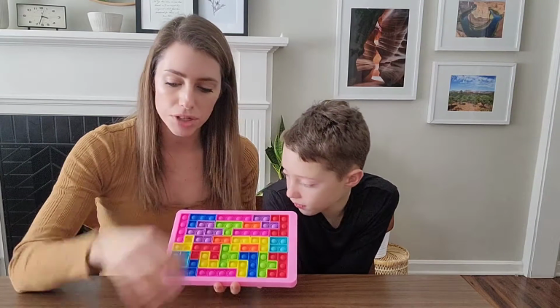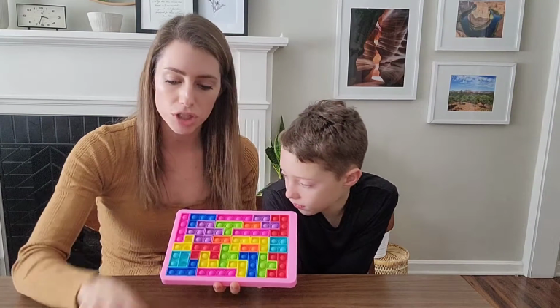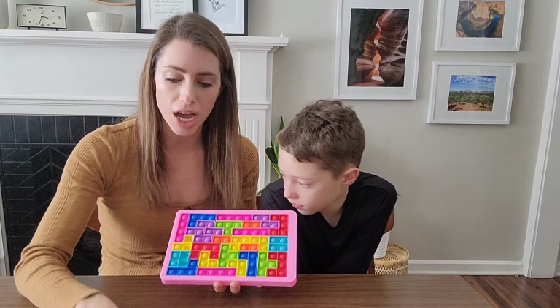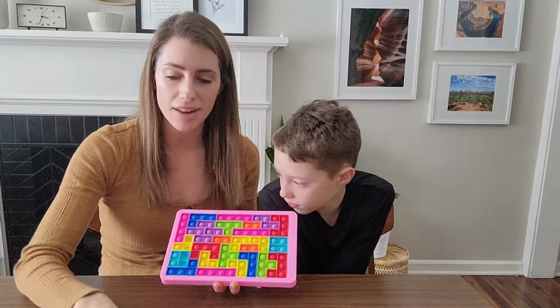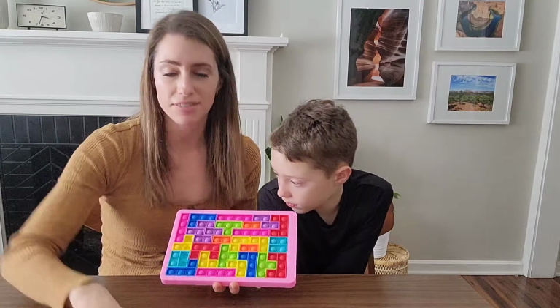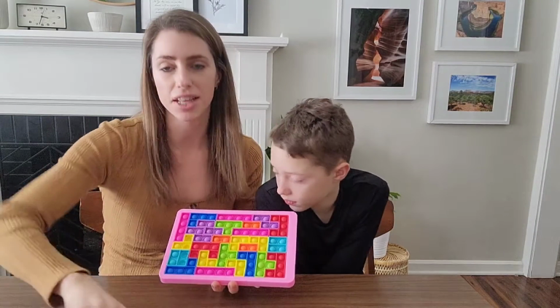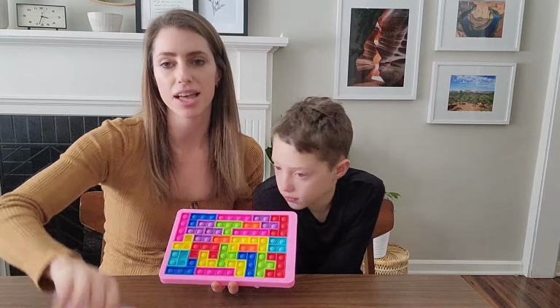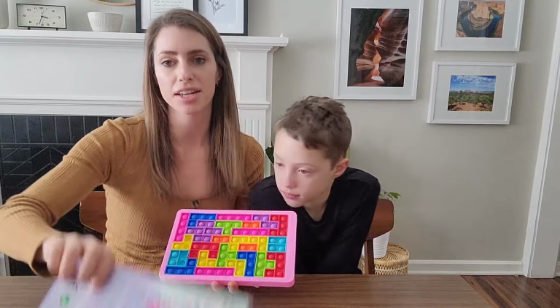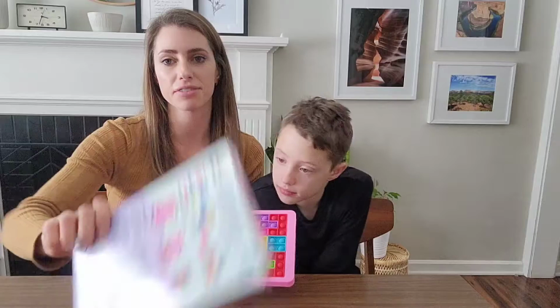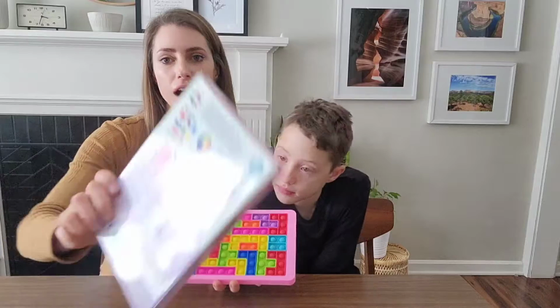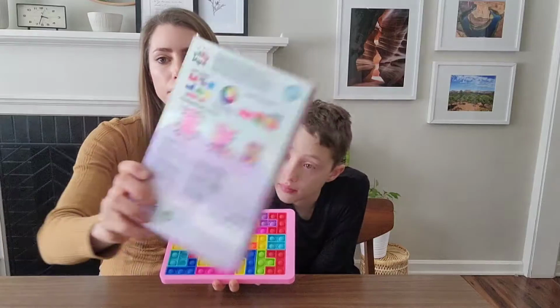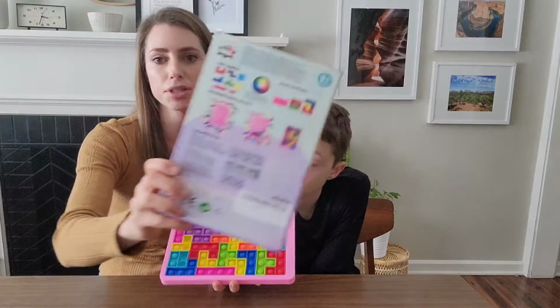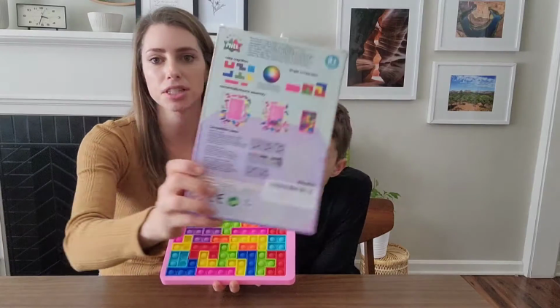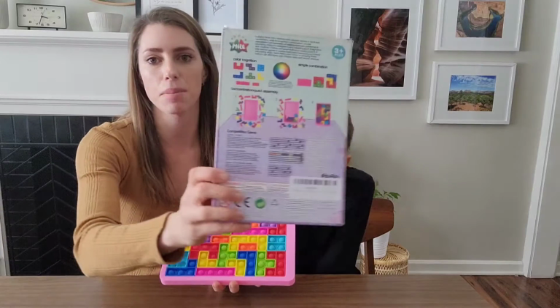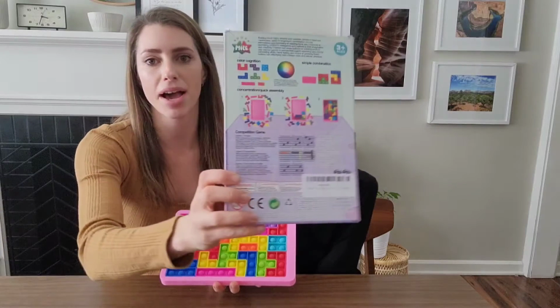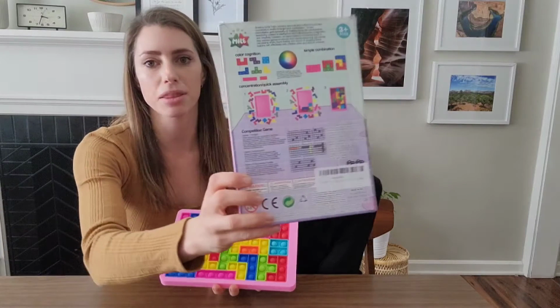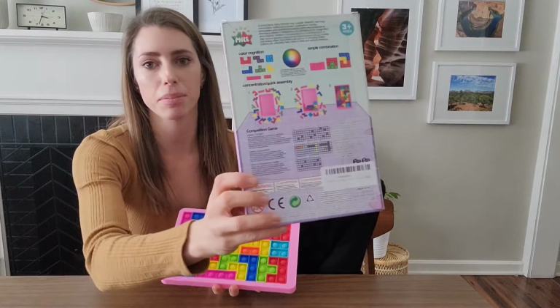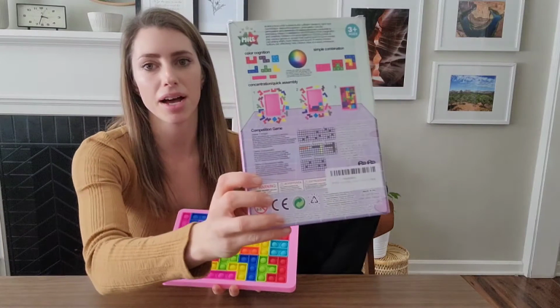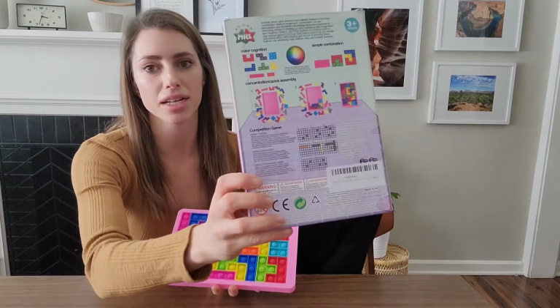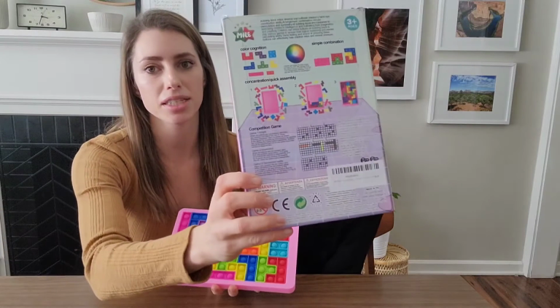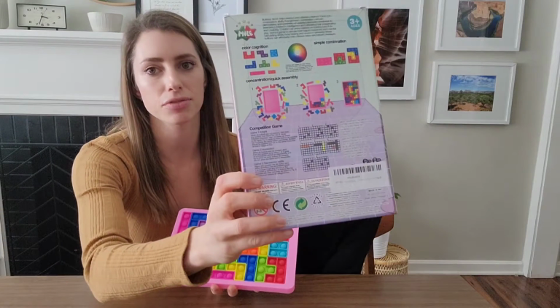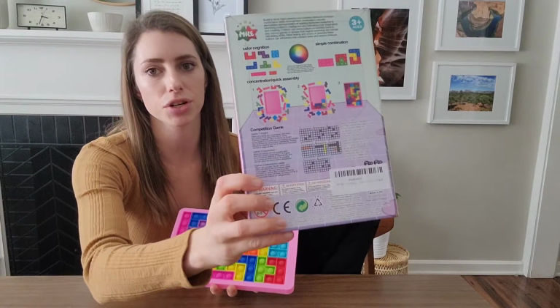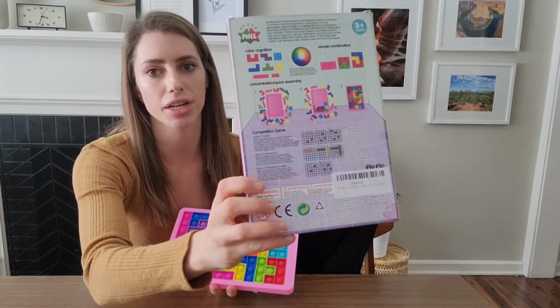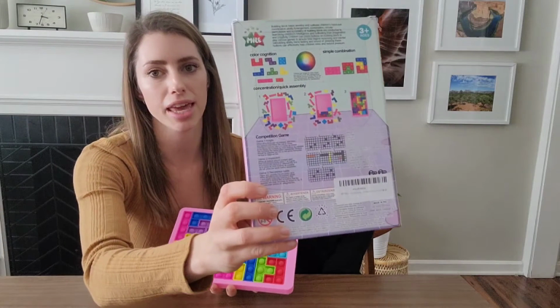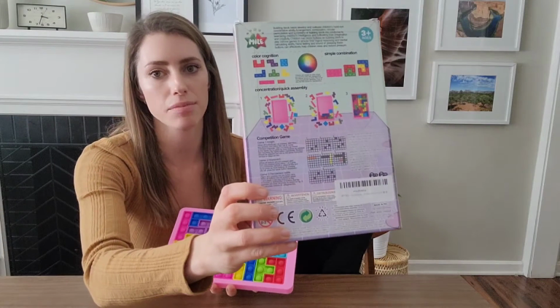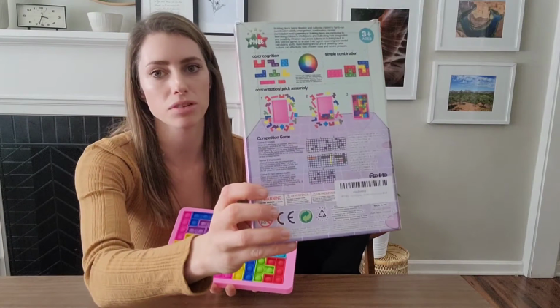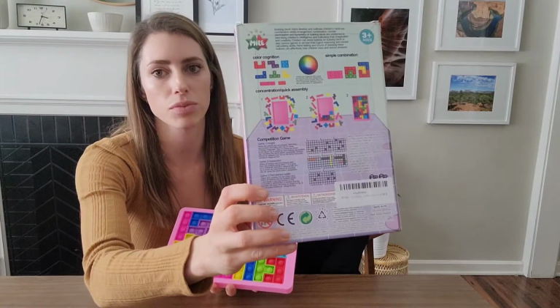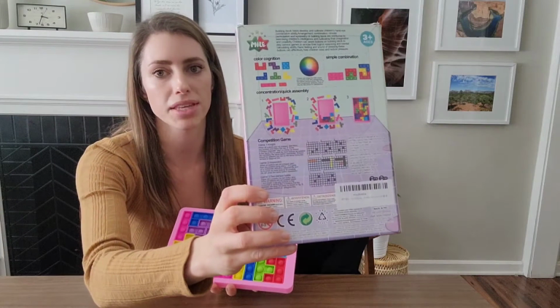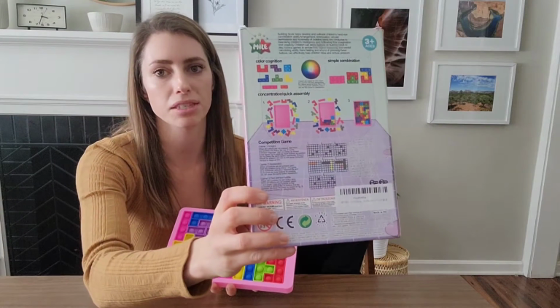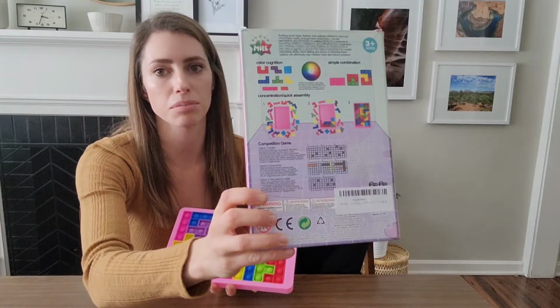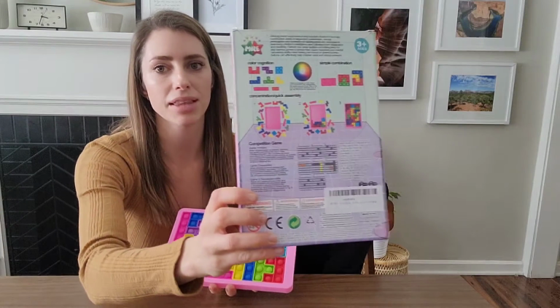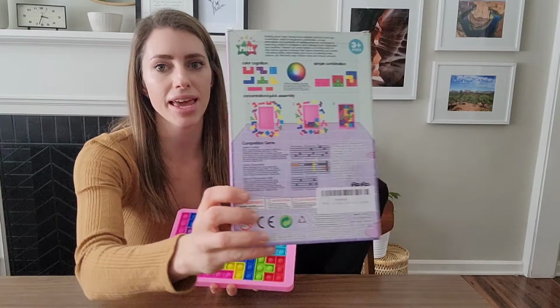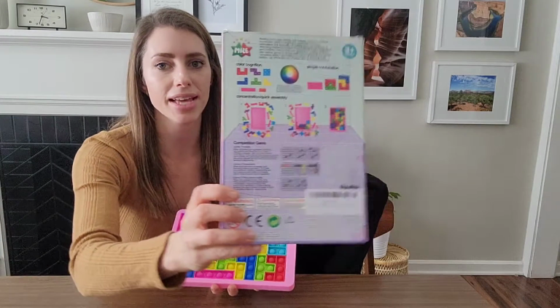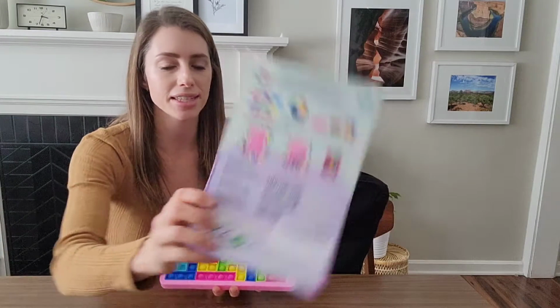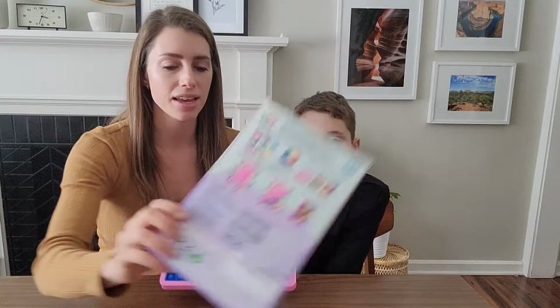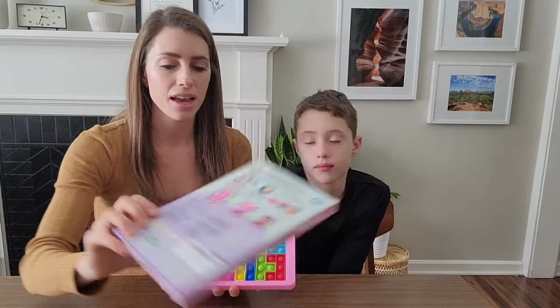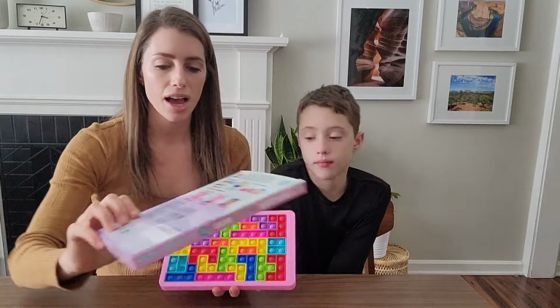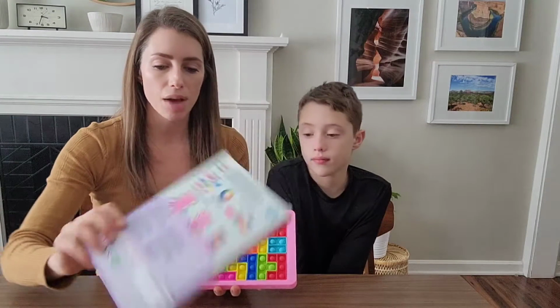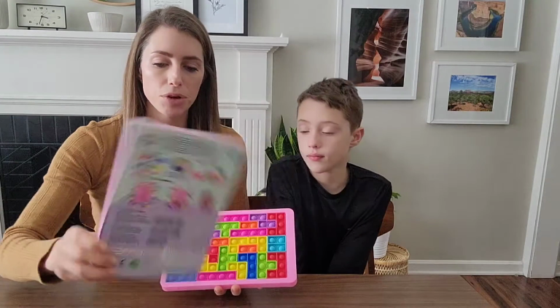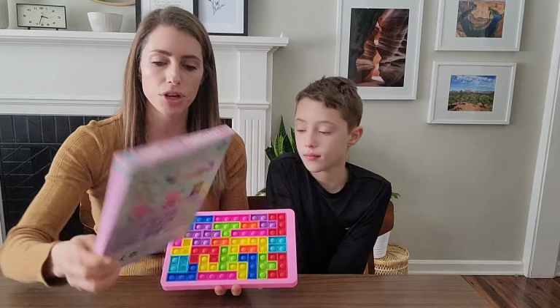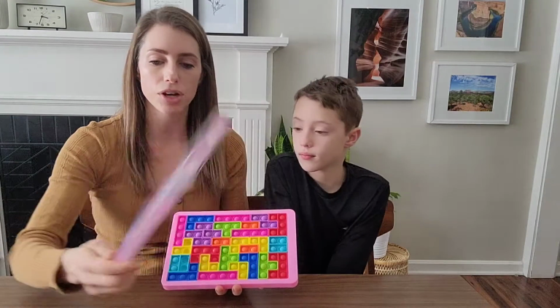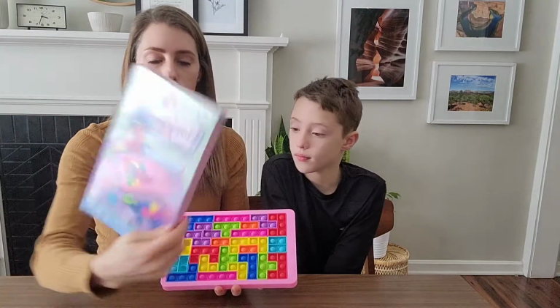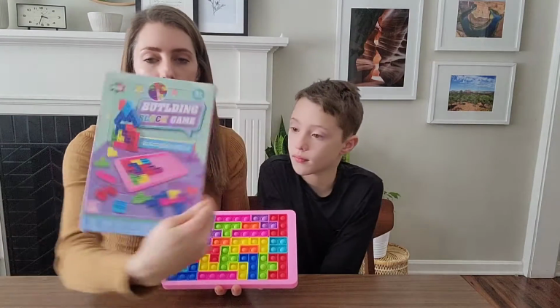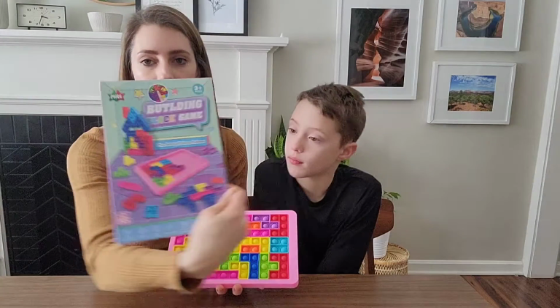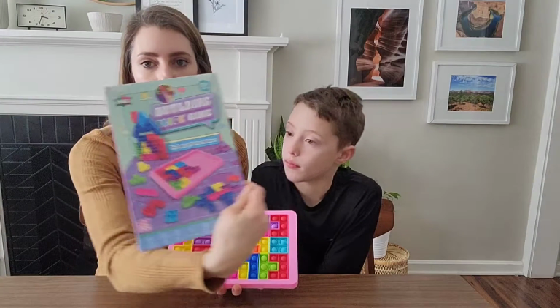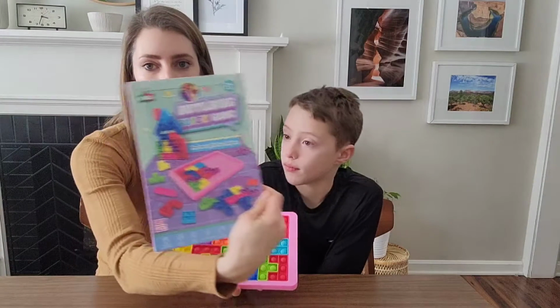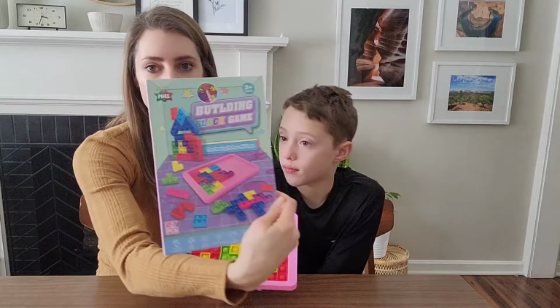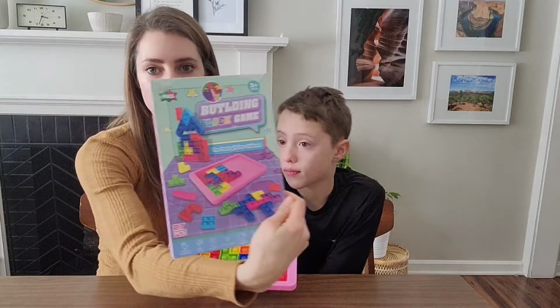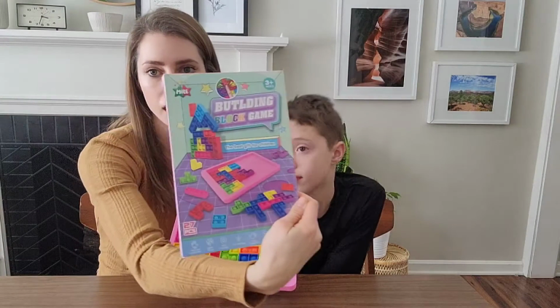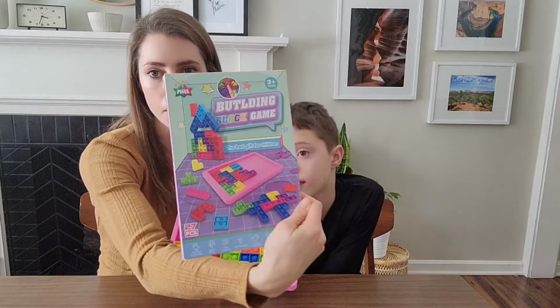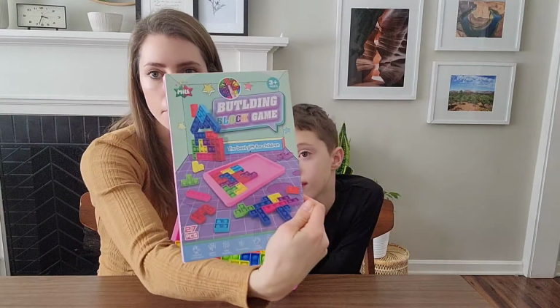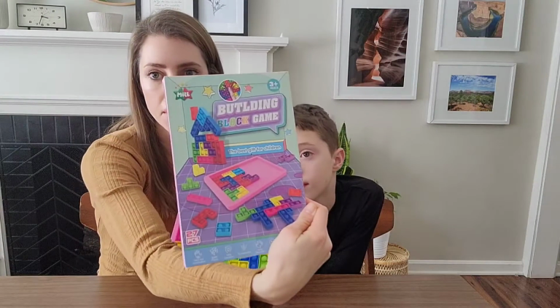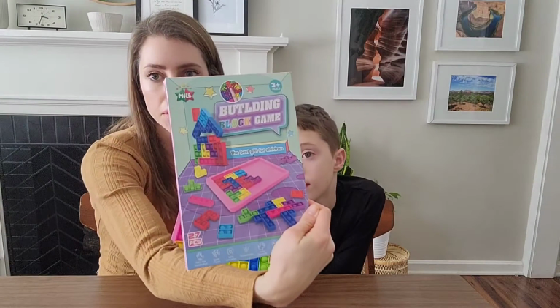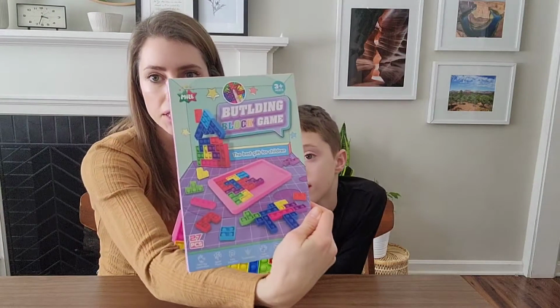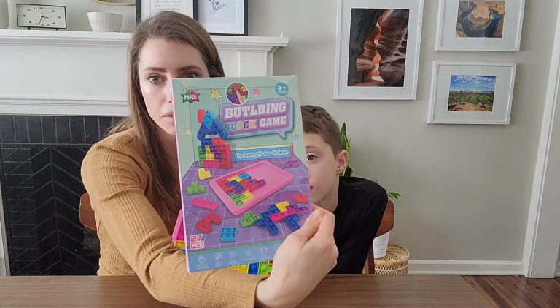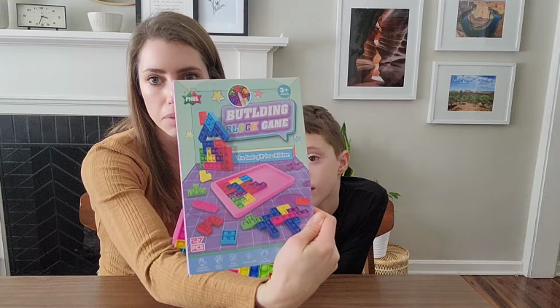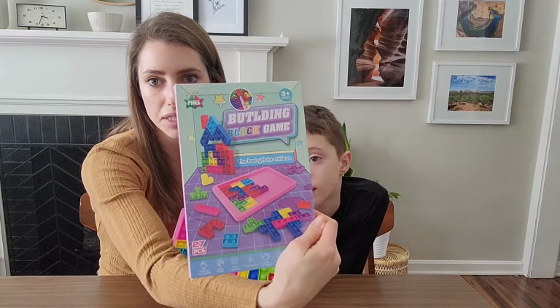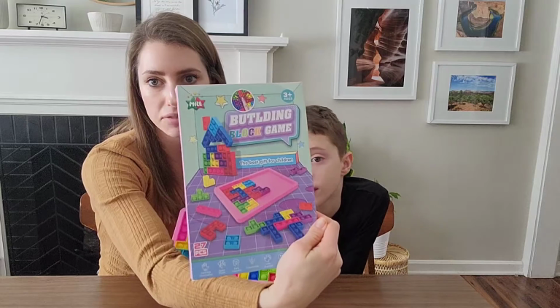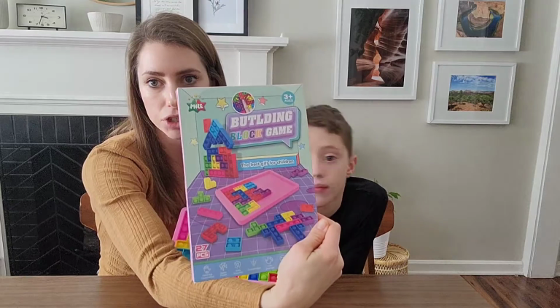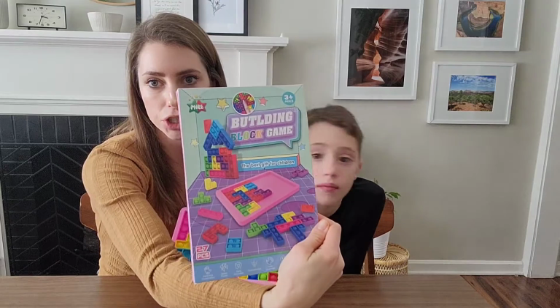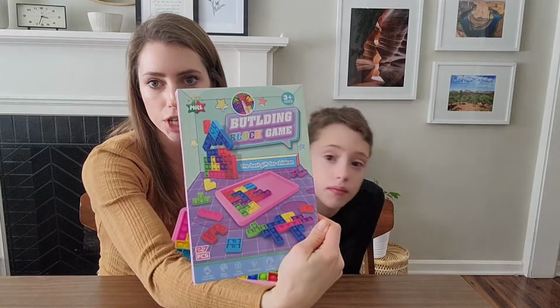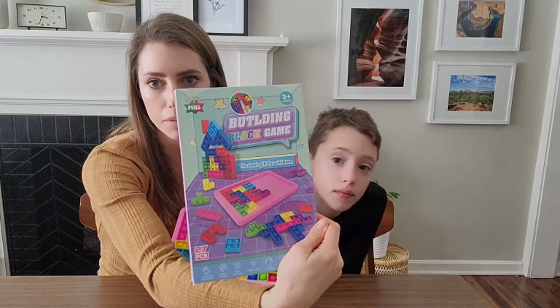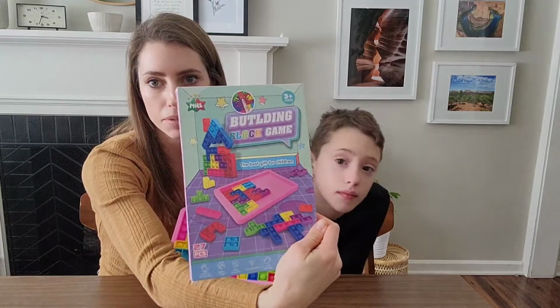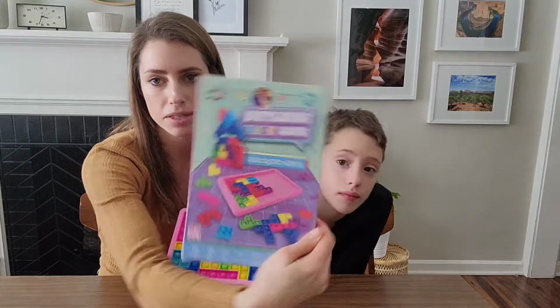There are a lot of different options in the back of the box for games and ways to play it. You can also simply take it out and build it and make different shapes.